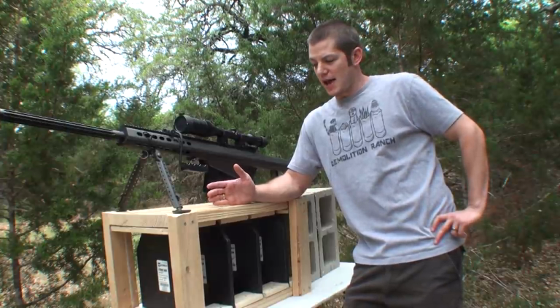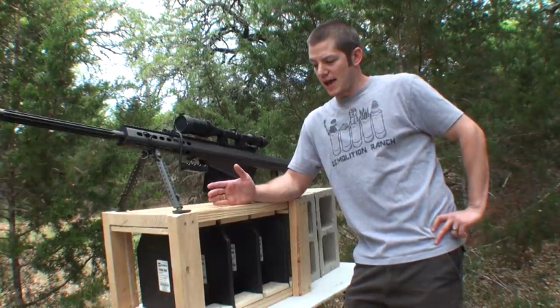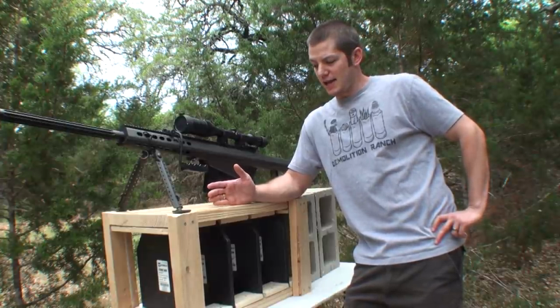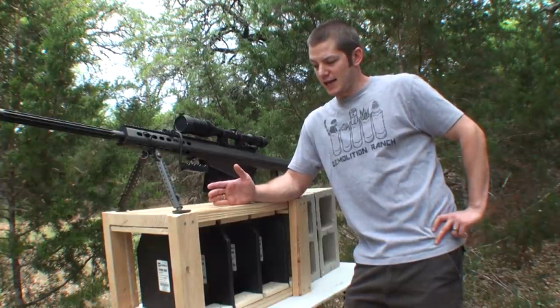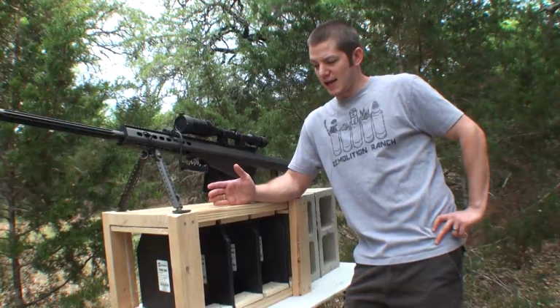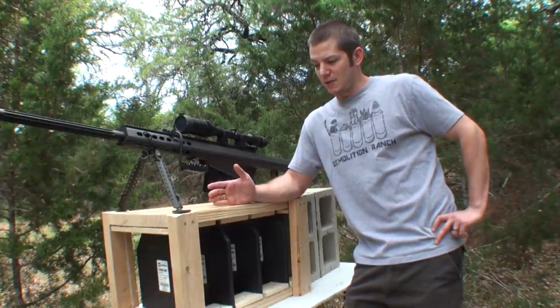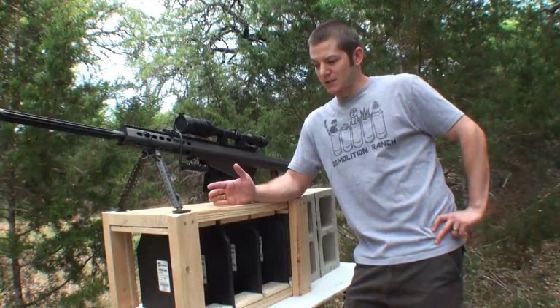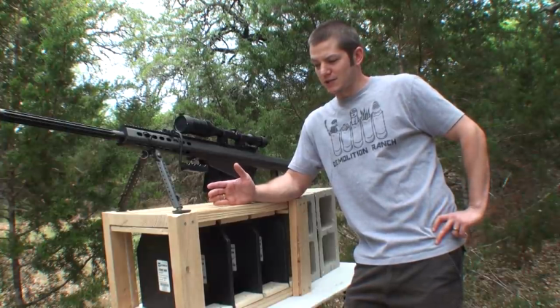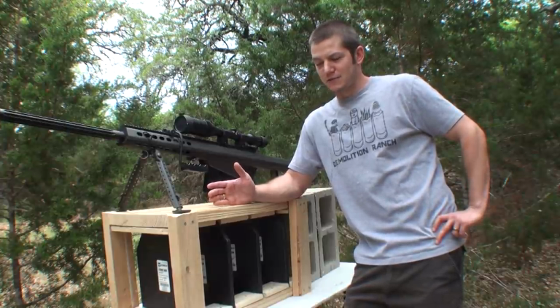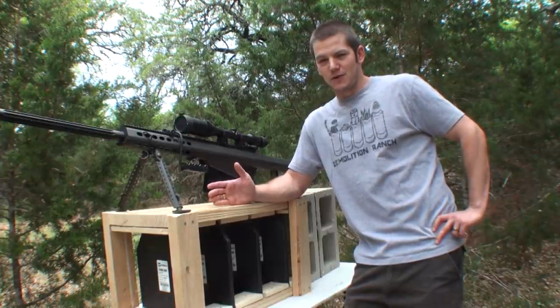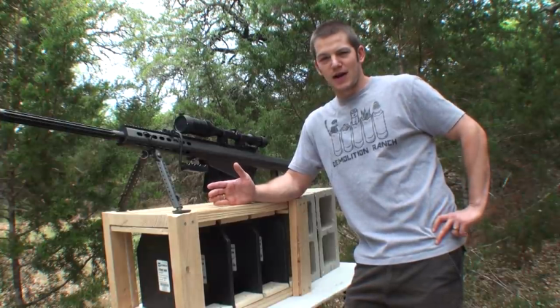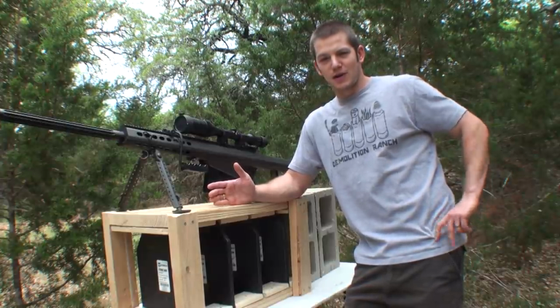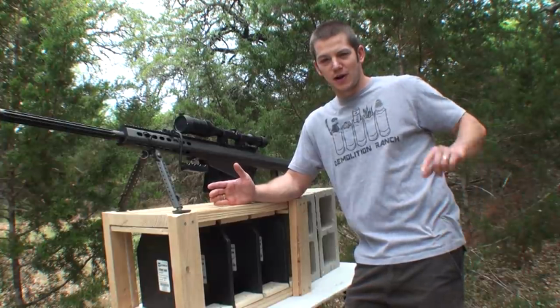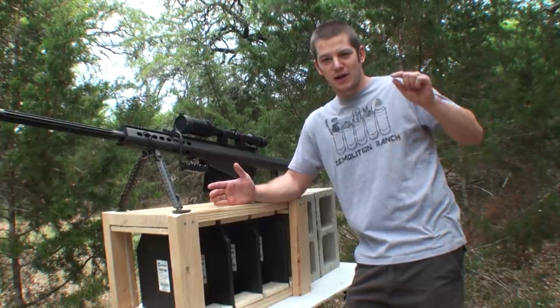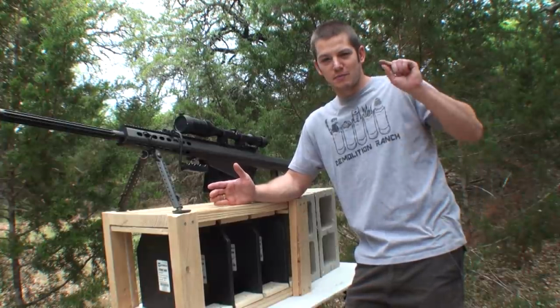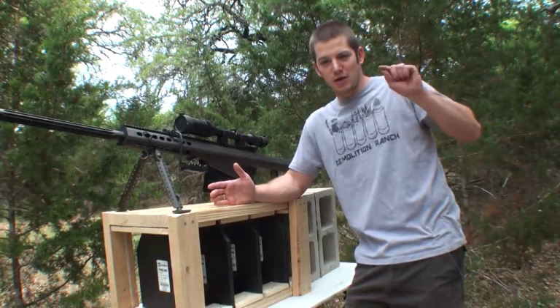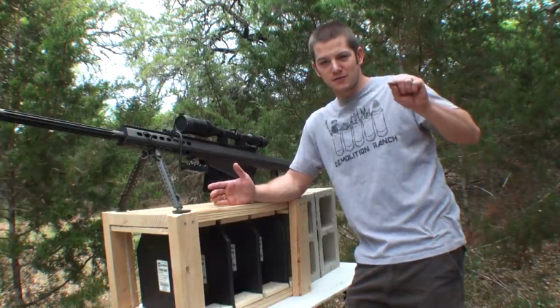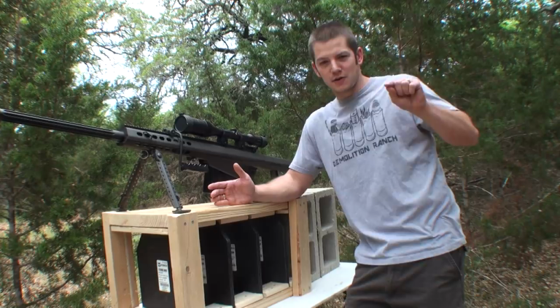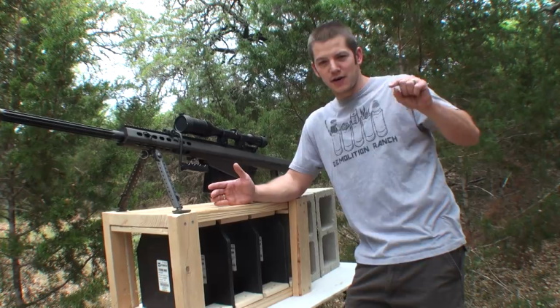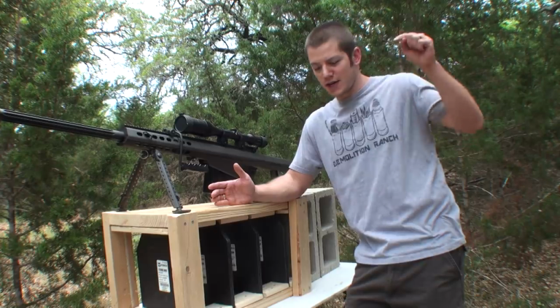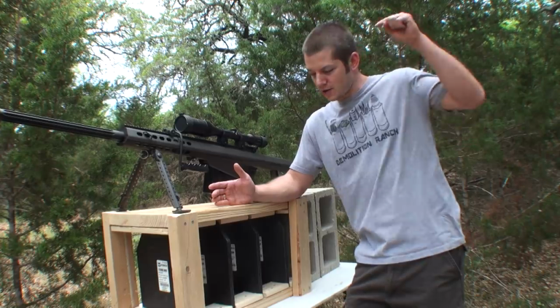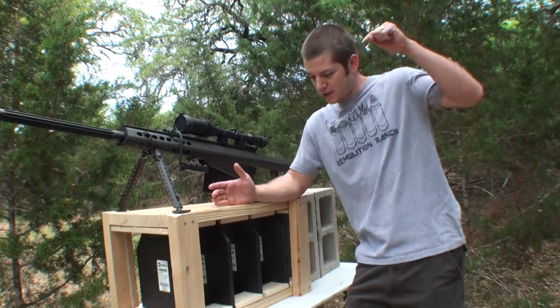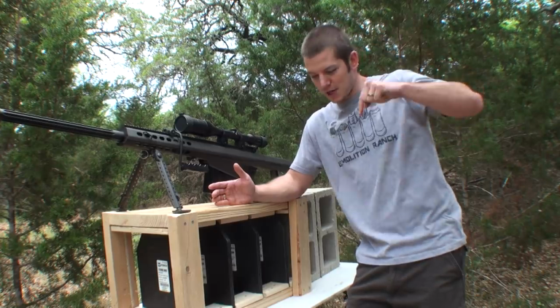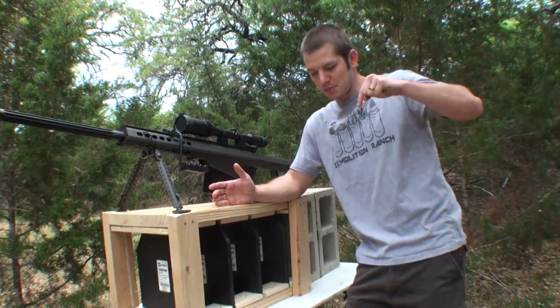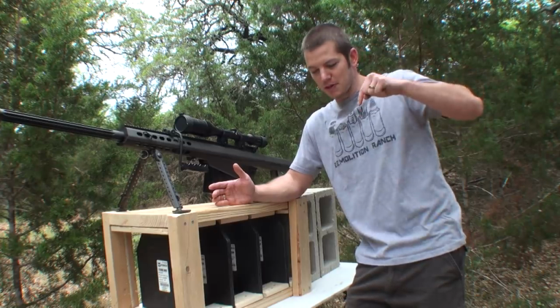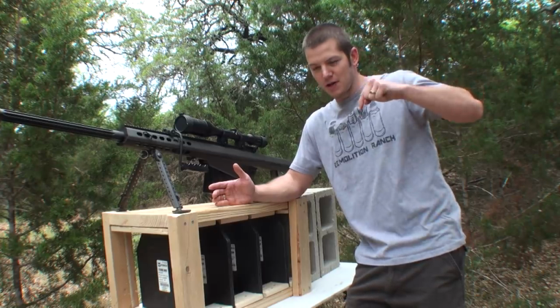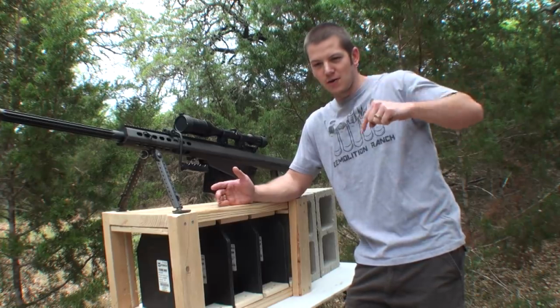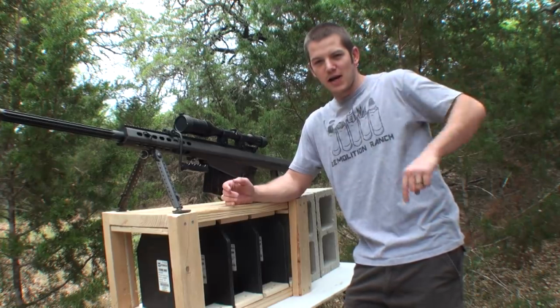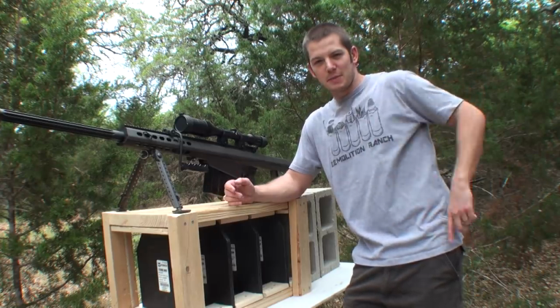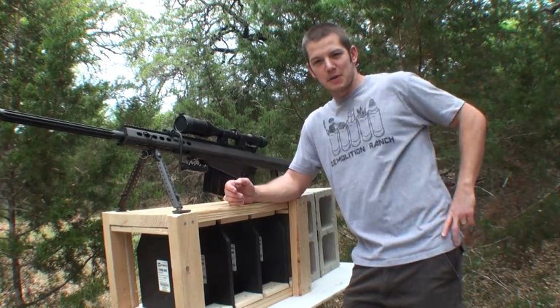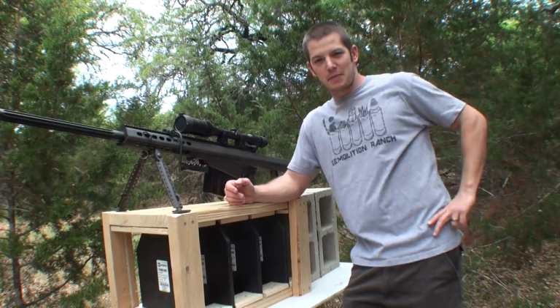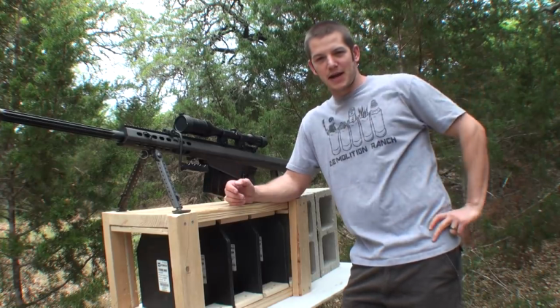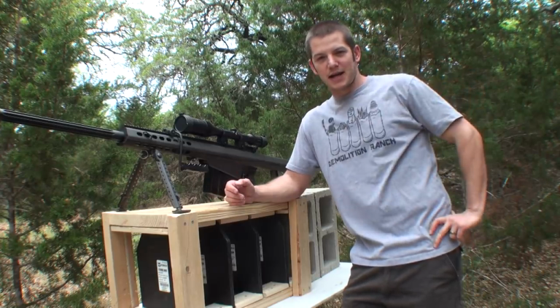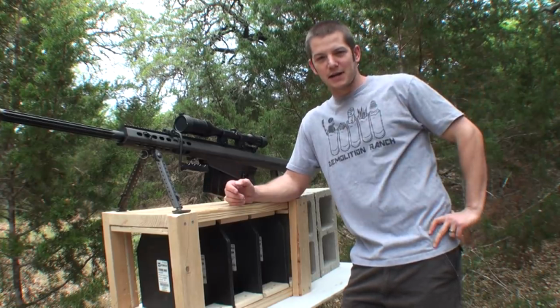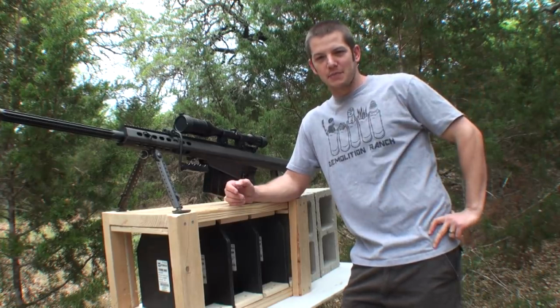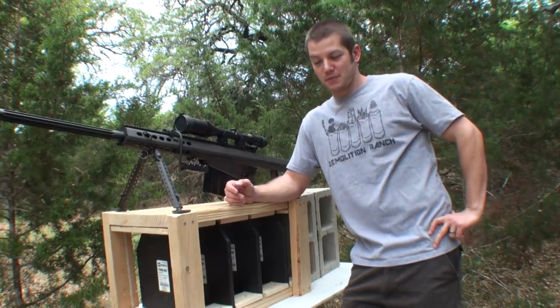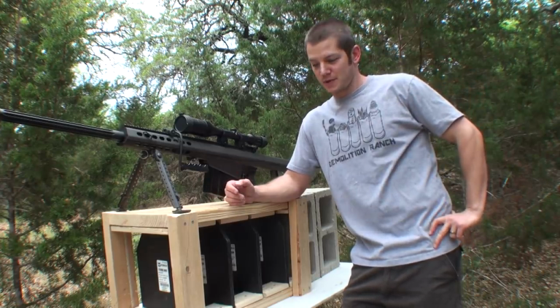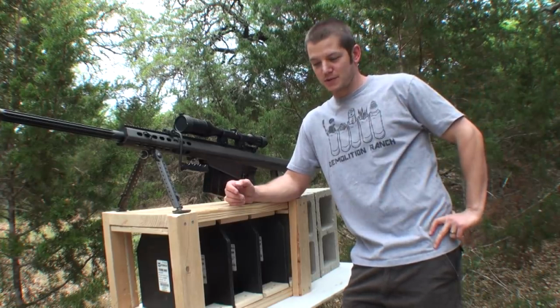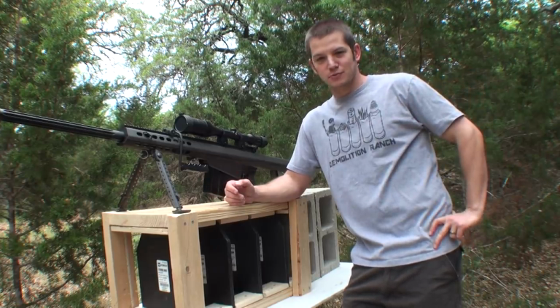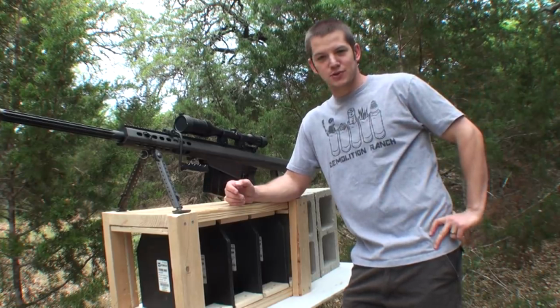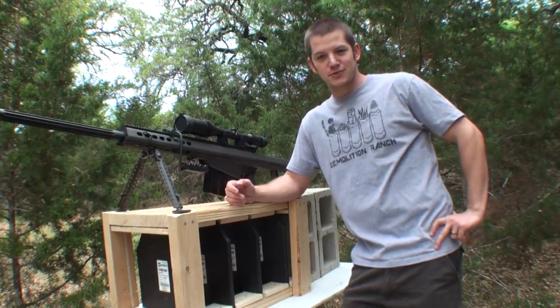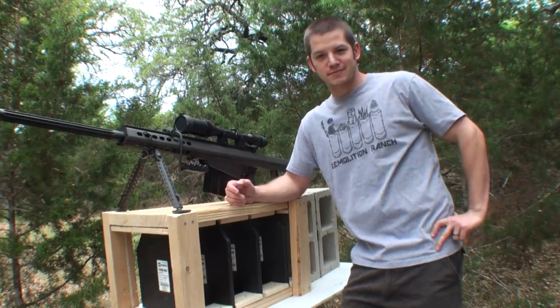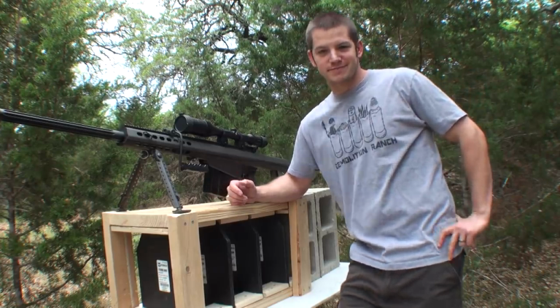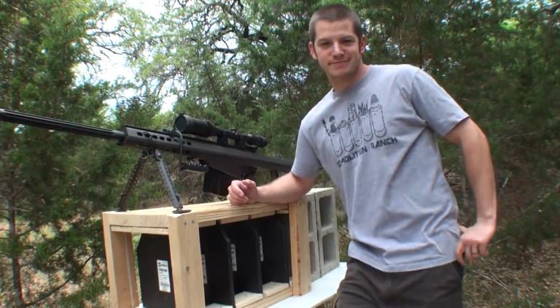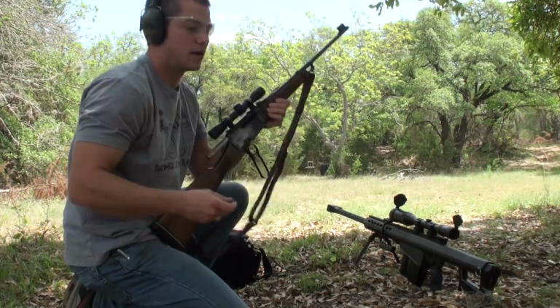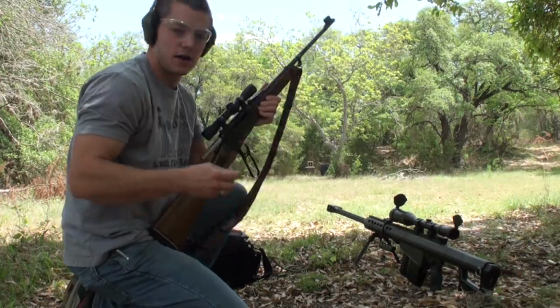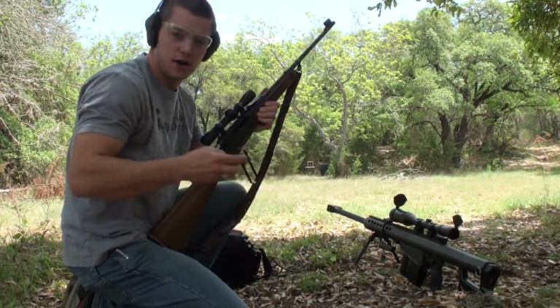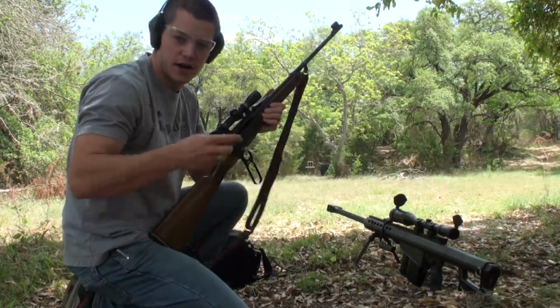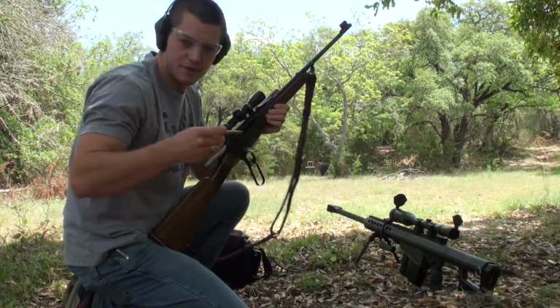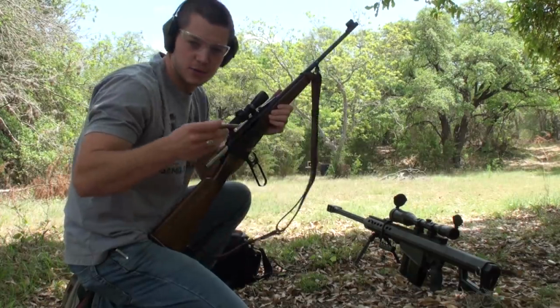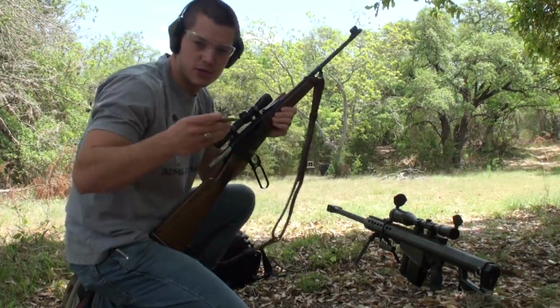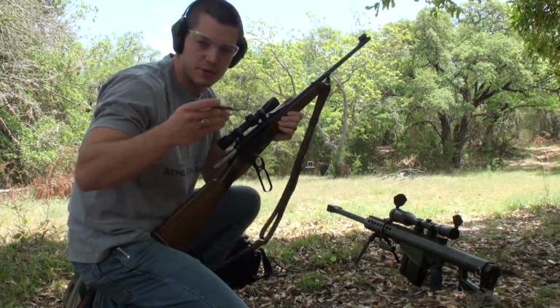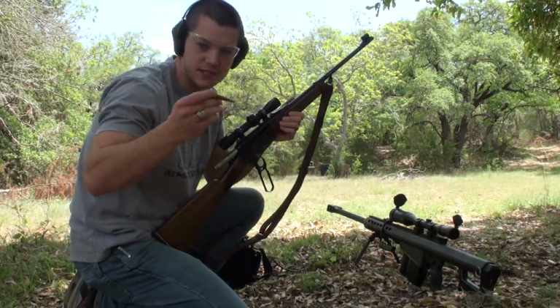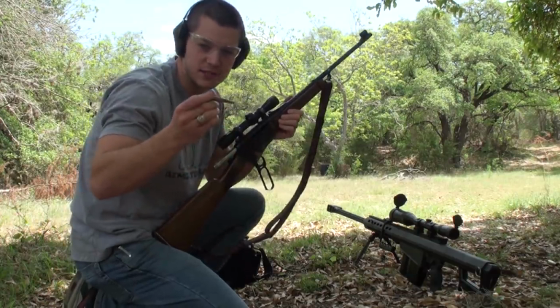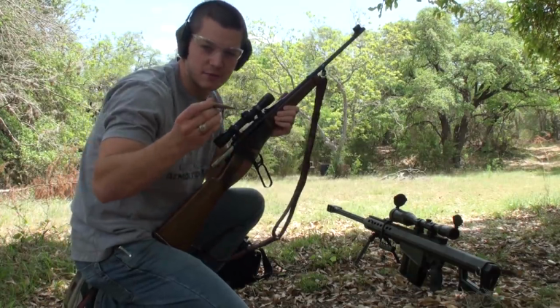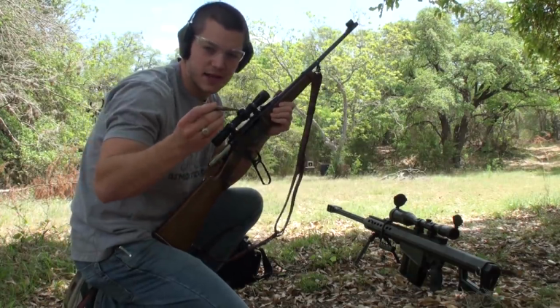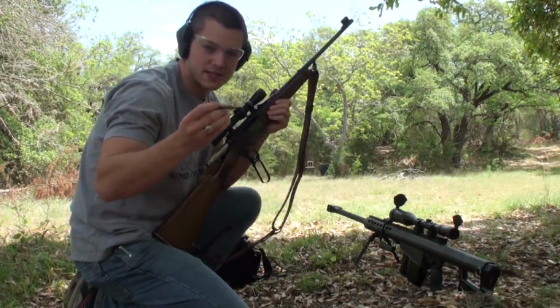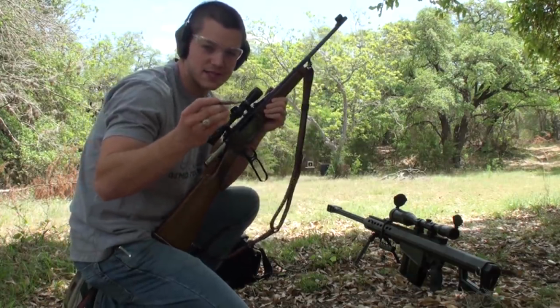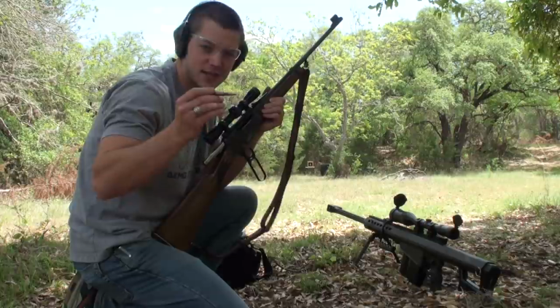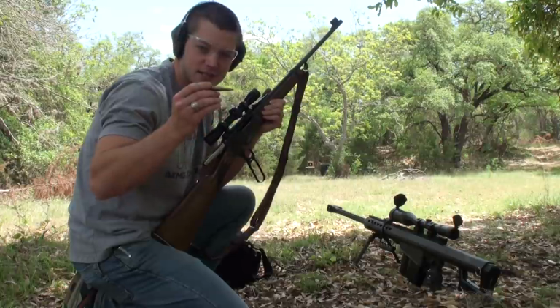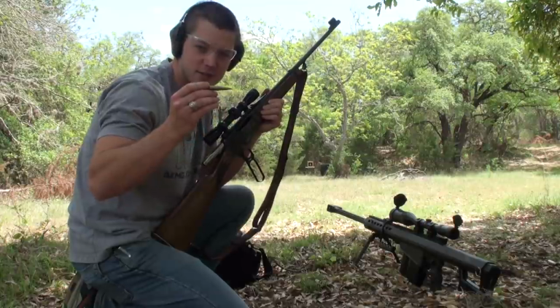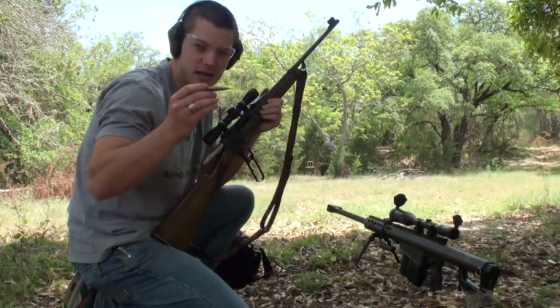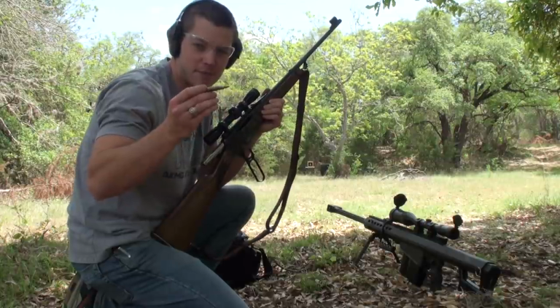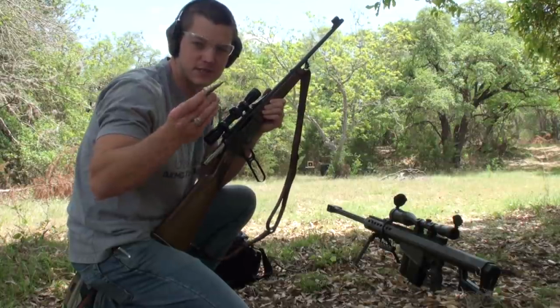We'll see if you're right. Go ahead, pause video right now, comment below. I'm going to back up, we're going to do some shooting. Alright, everyone should have placed their bets. Let's see what happens. This is .308 armor penetrator.